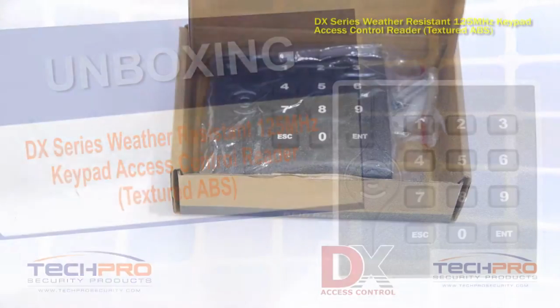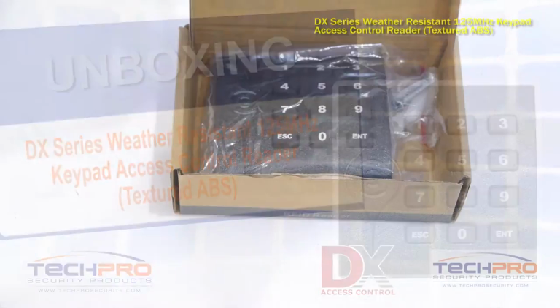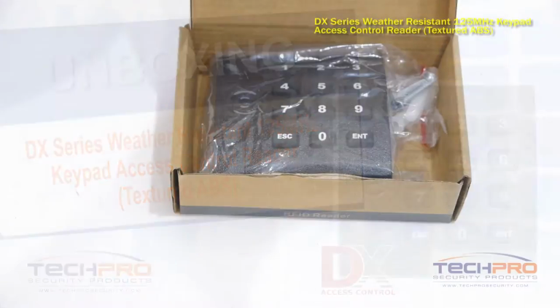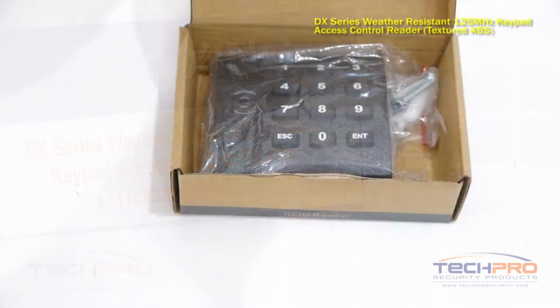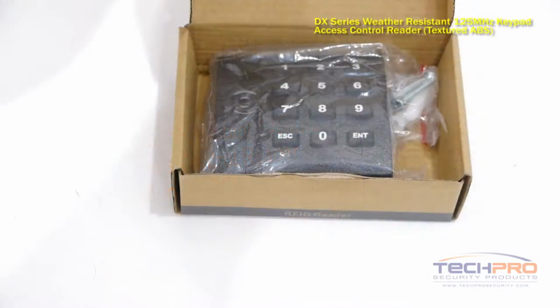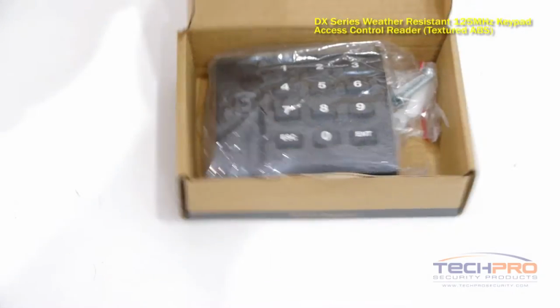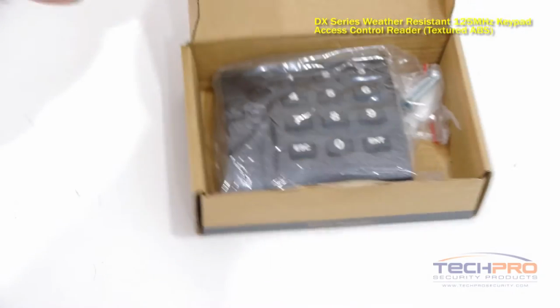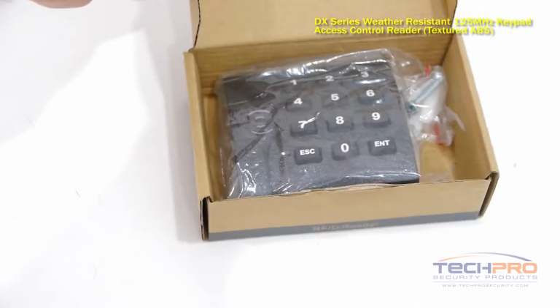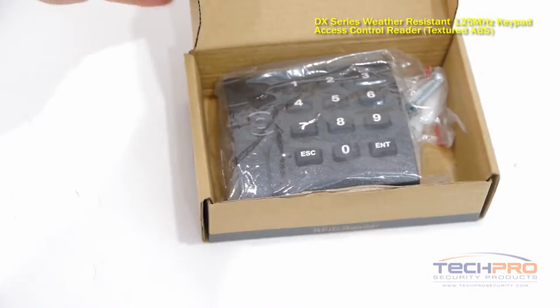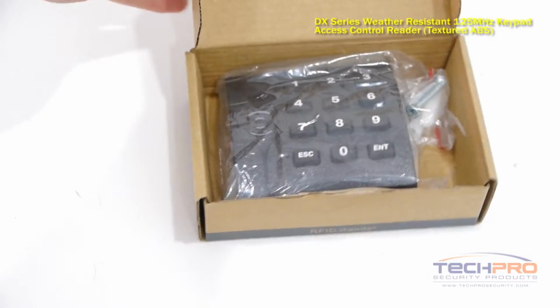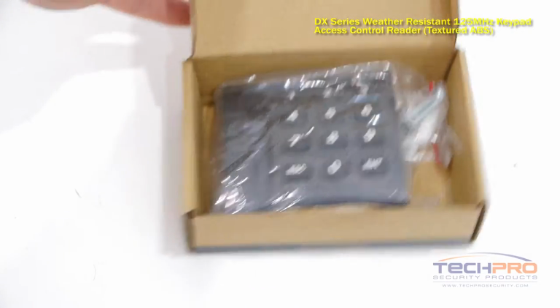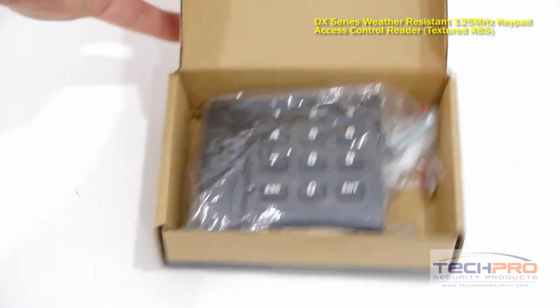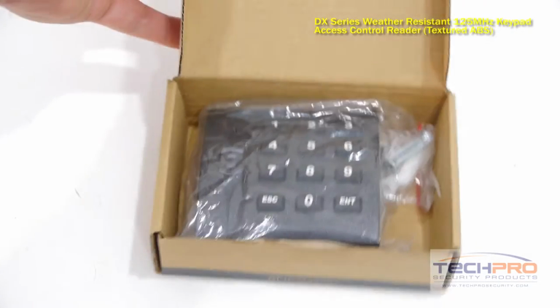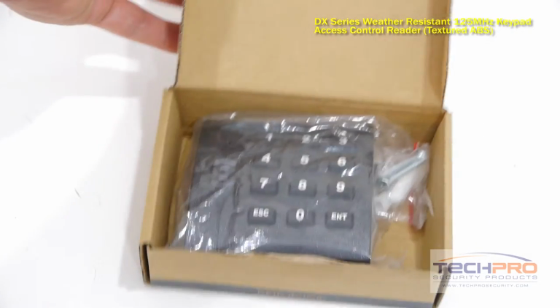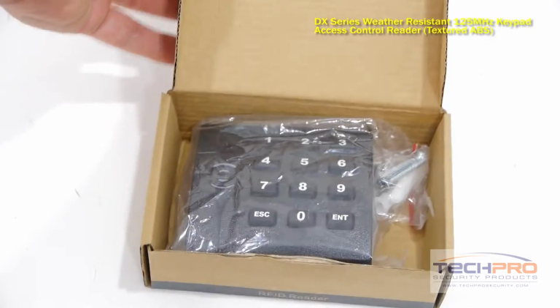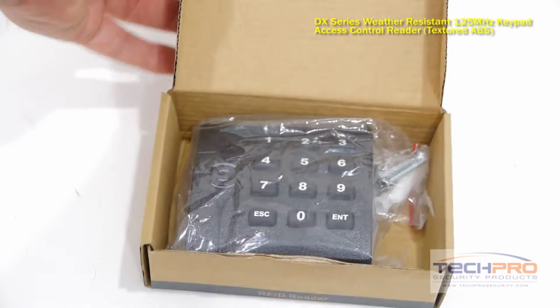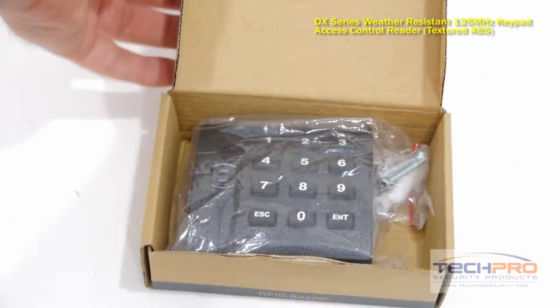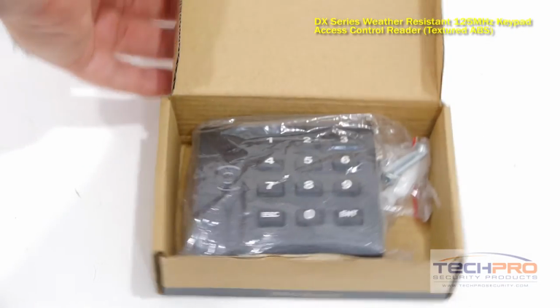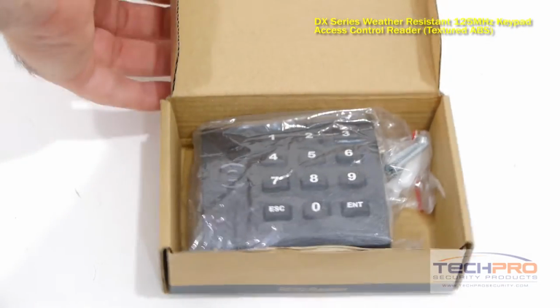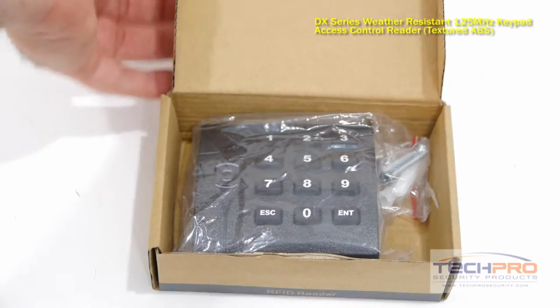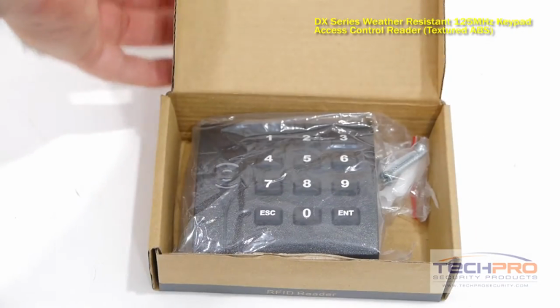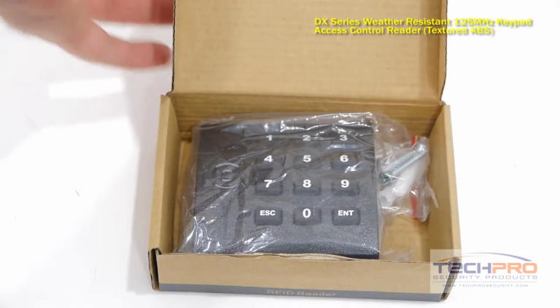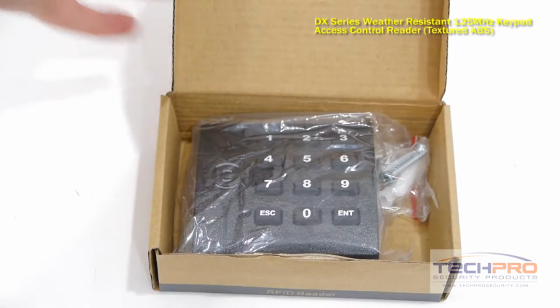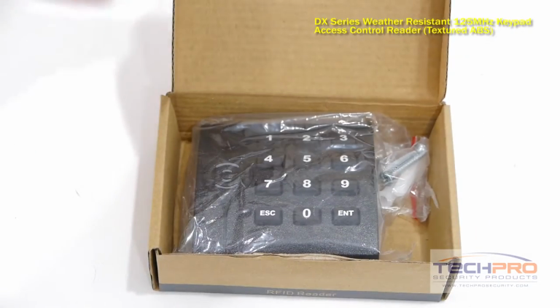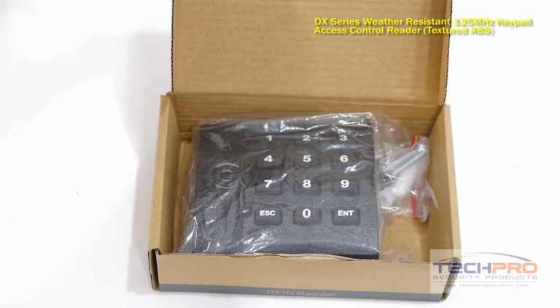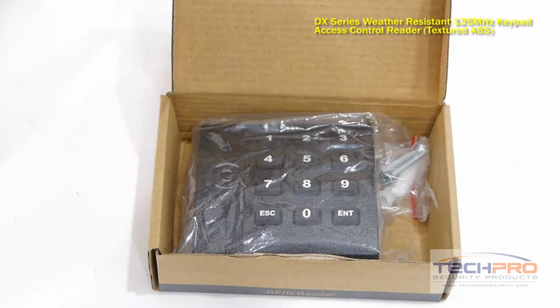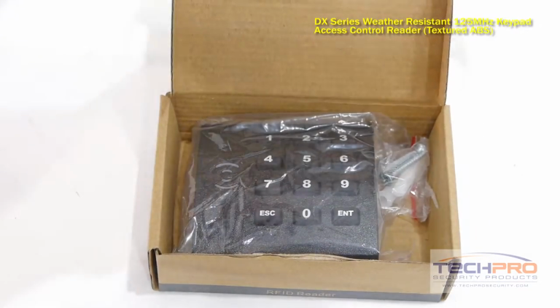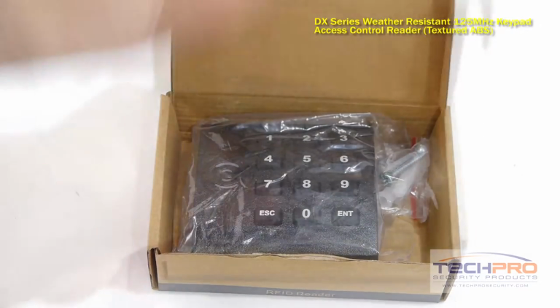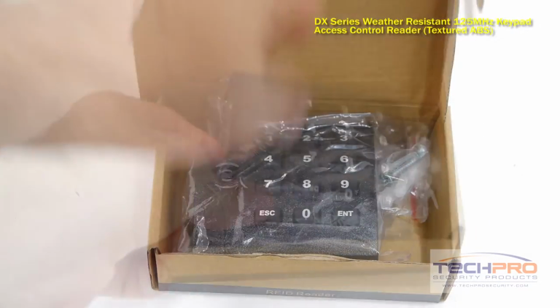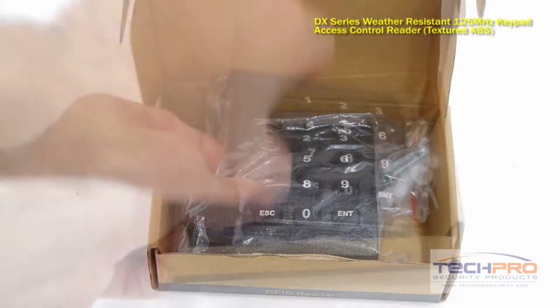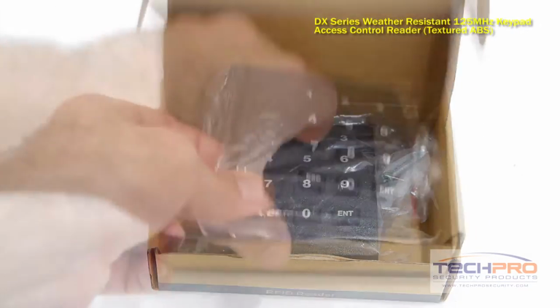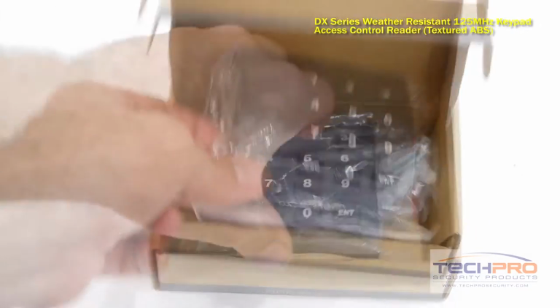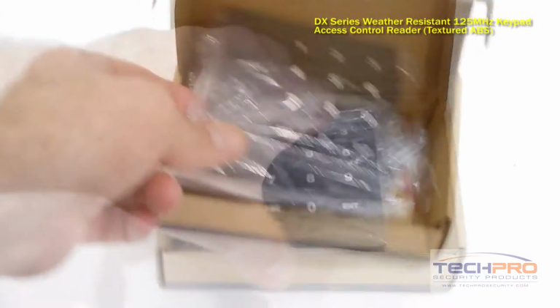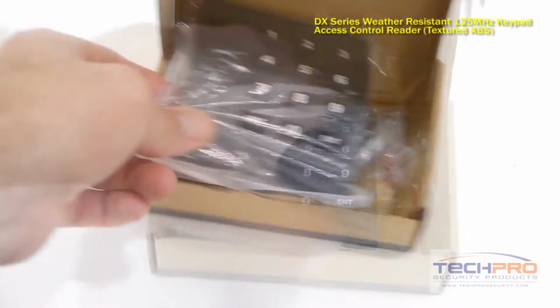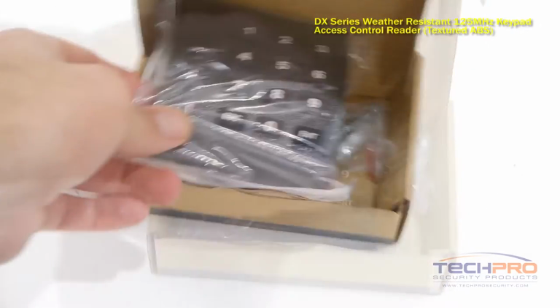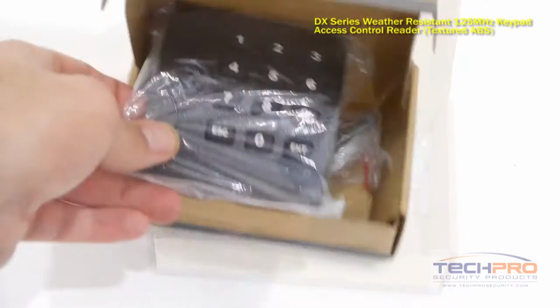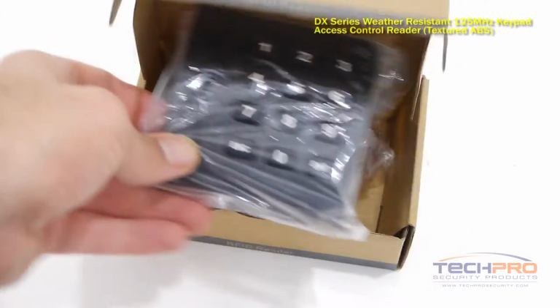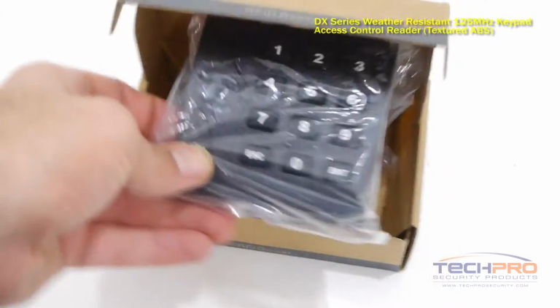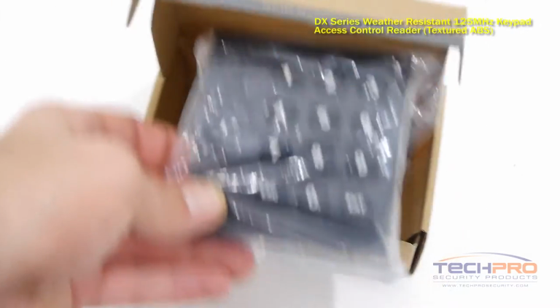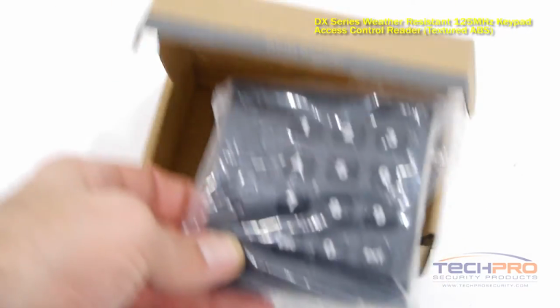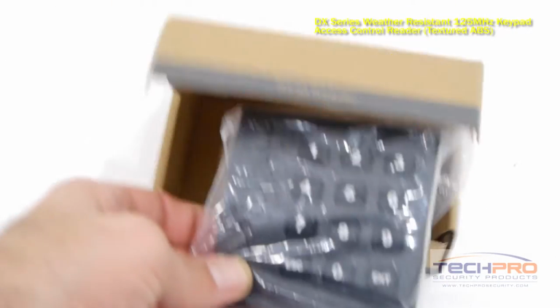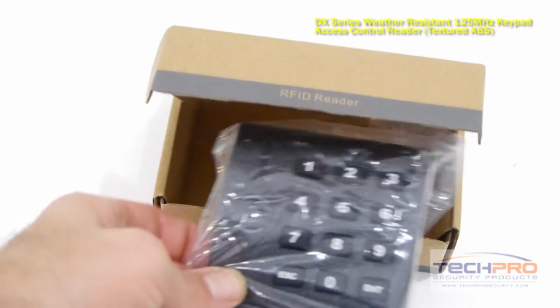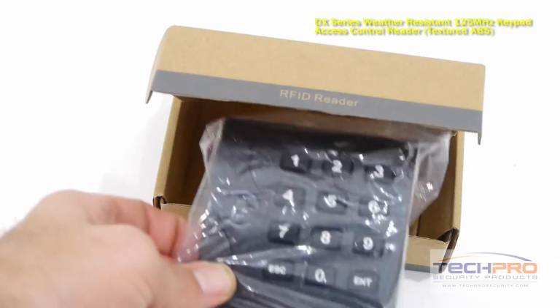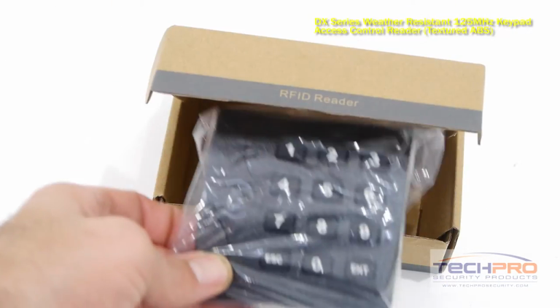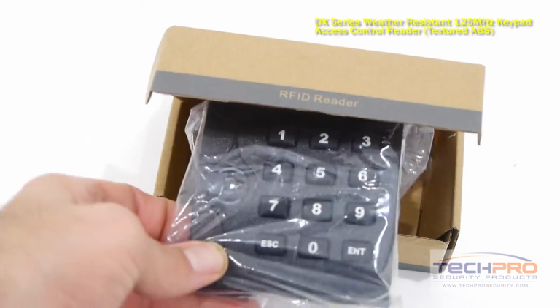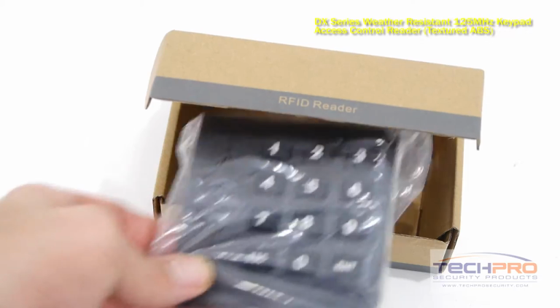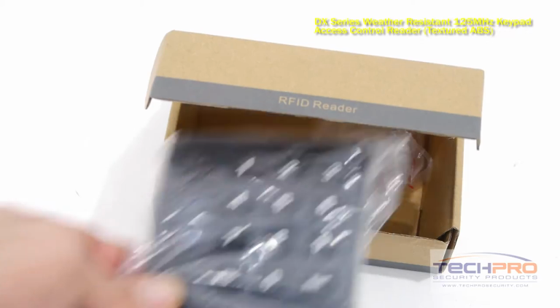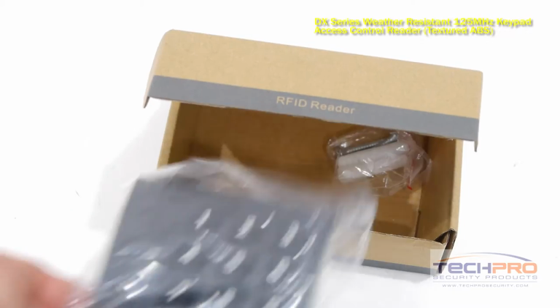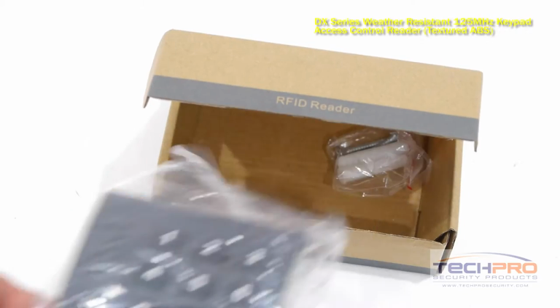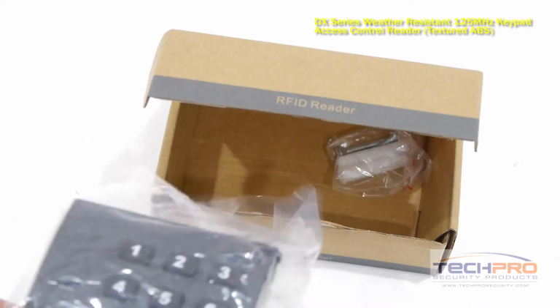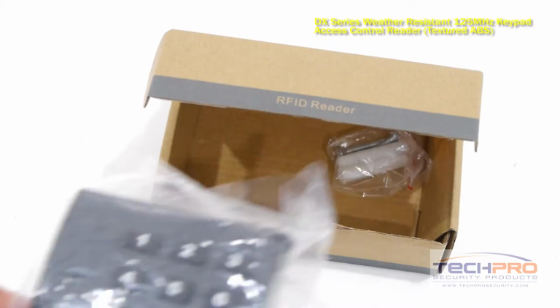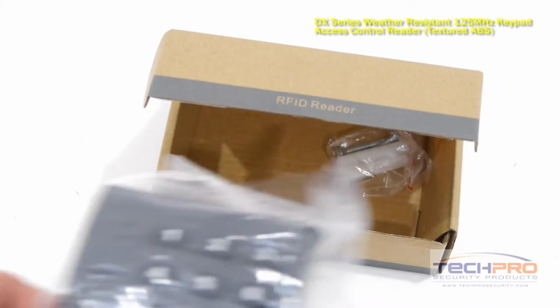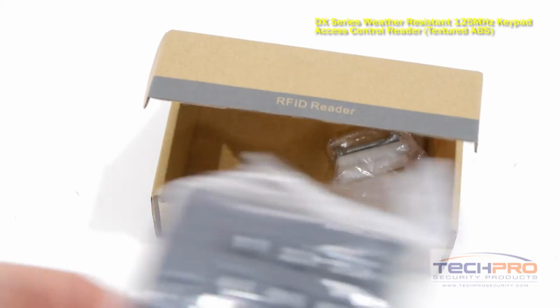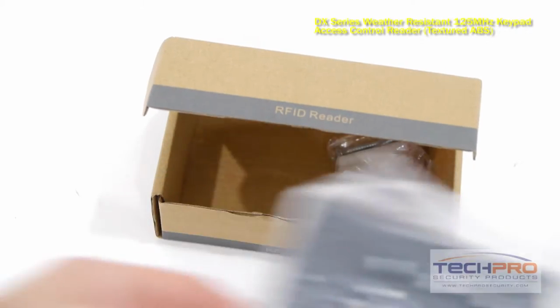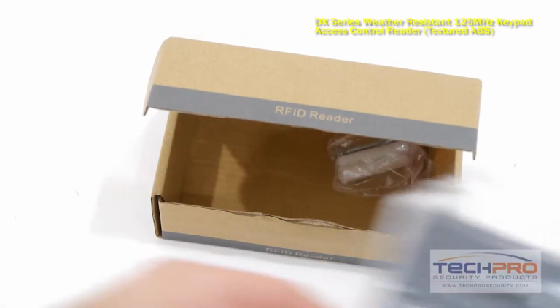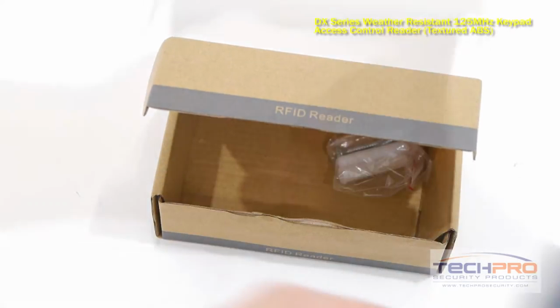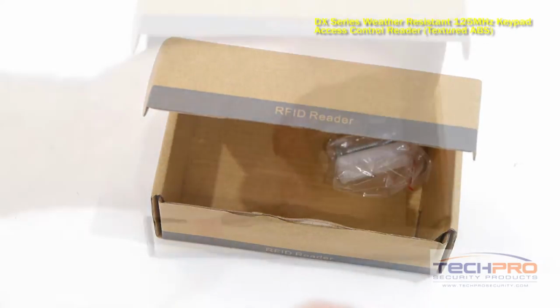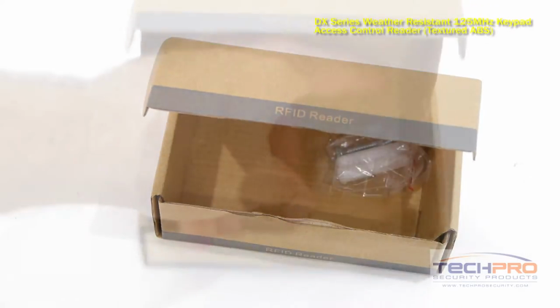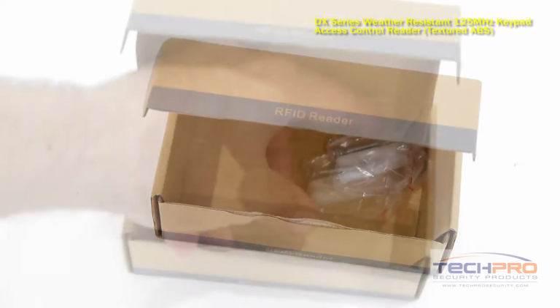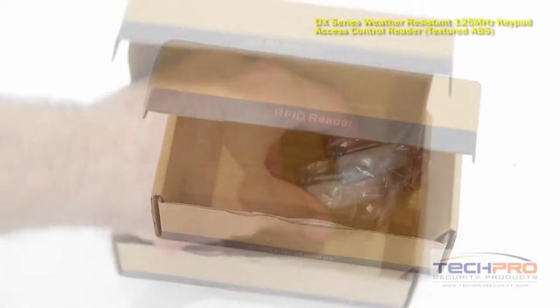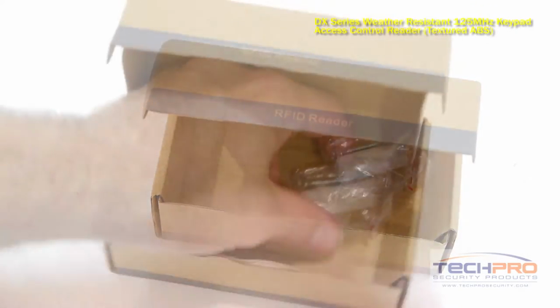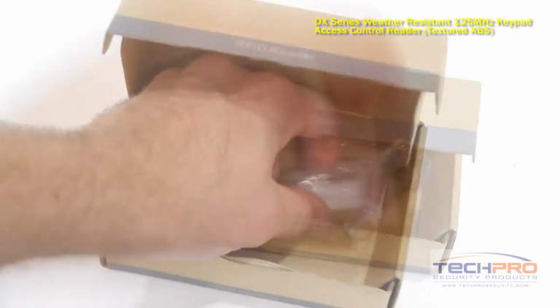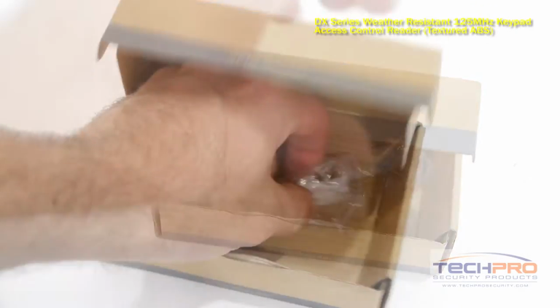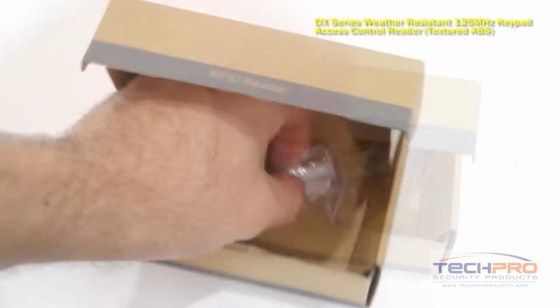This is our DX-series, weather-resistant, 125 MHz proximity card and keypad access control reader.